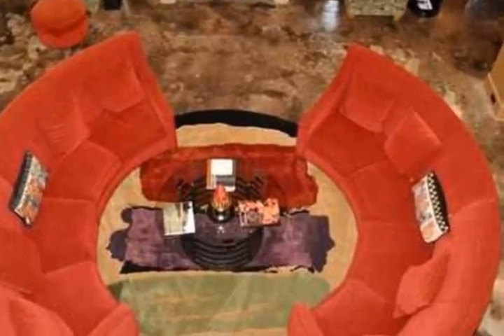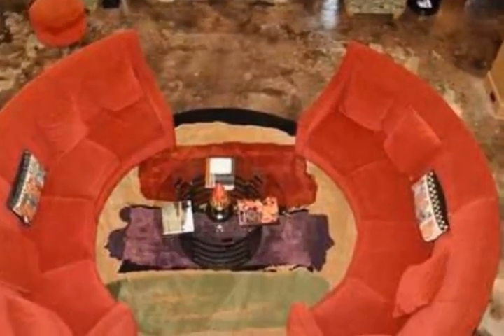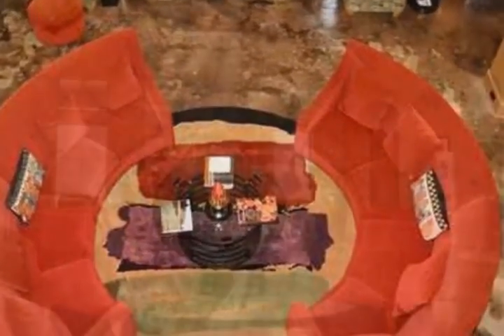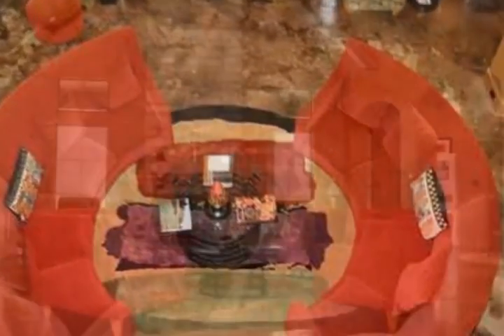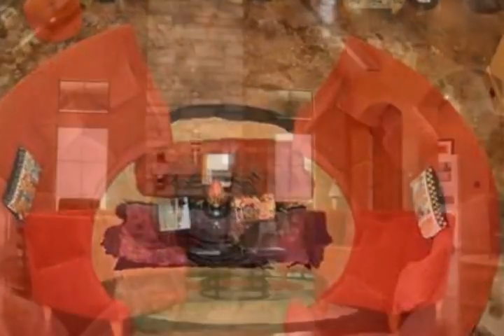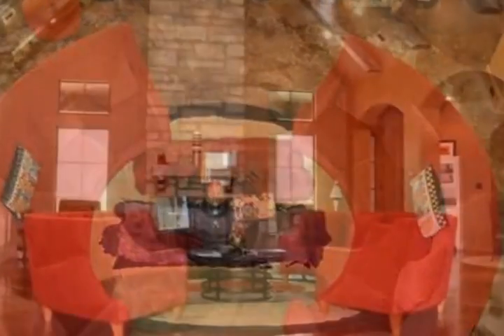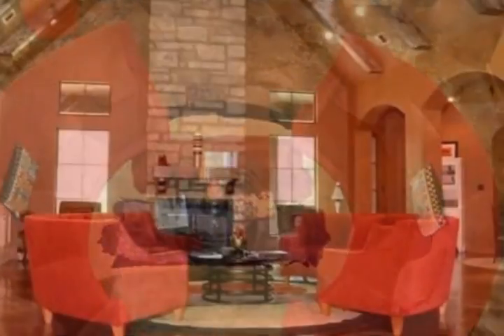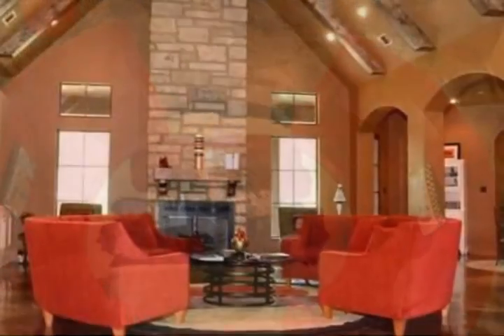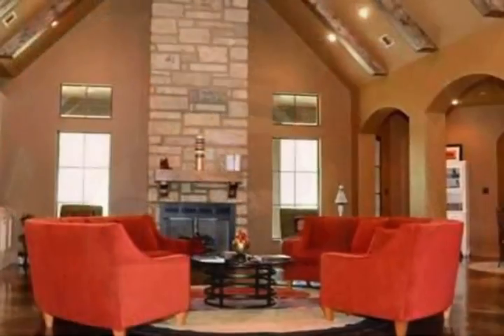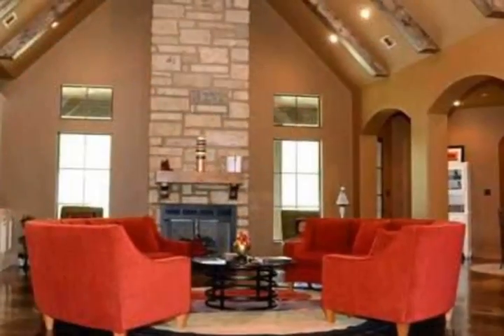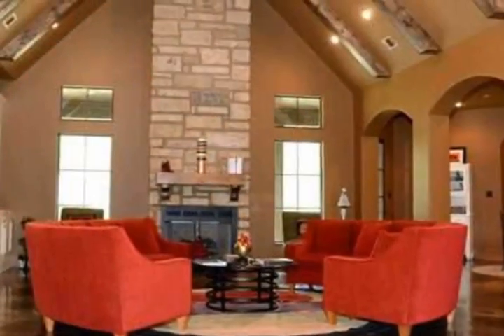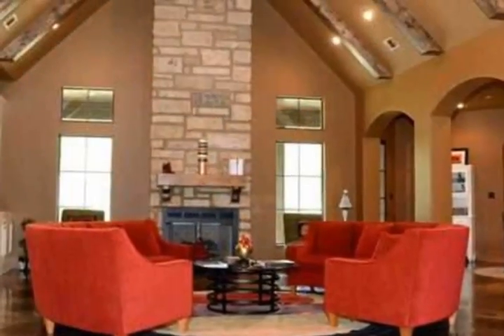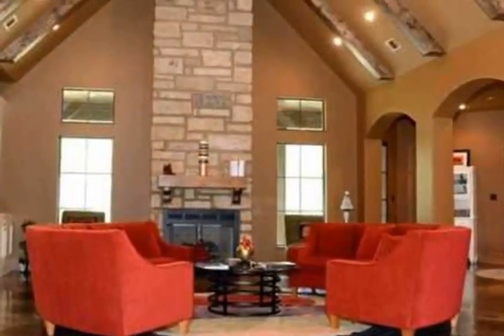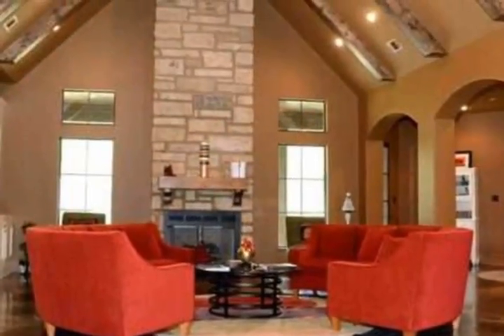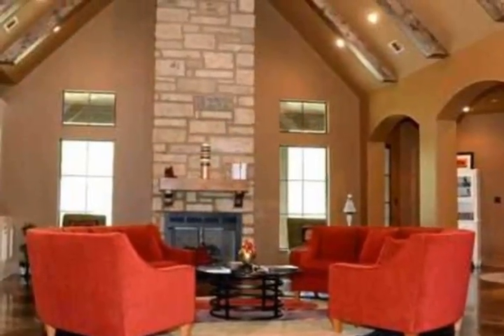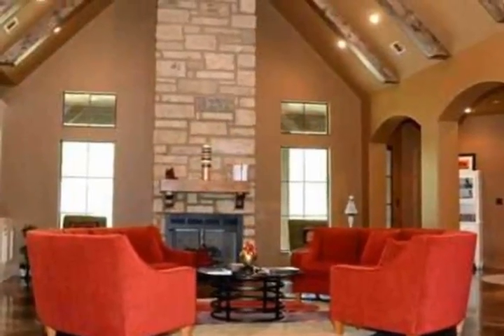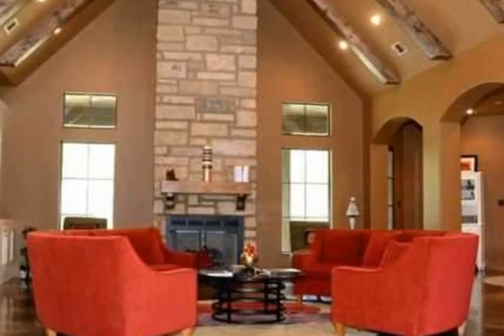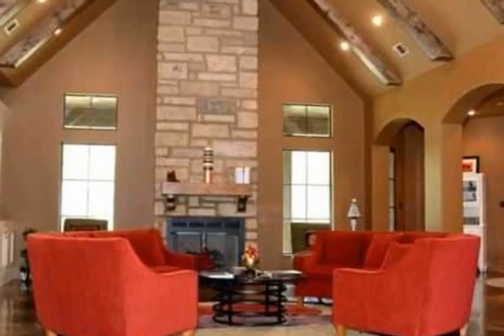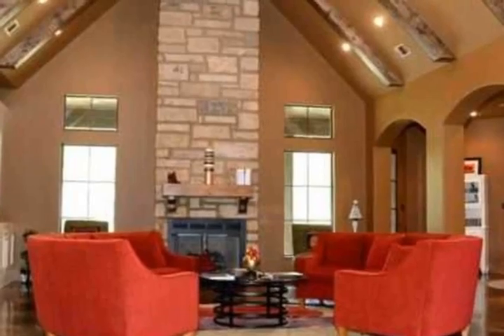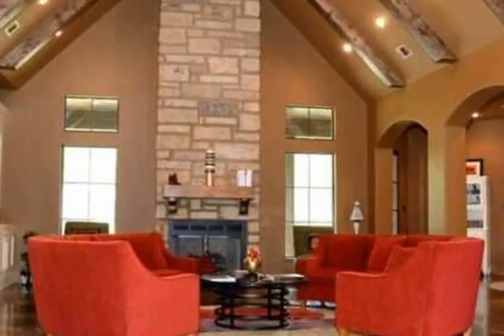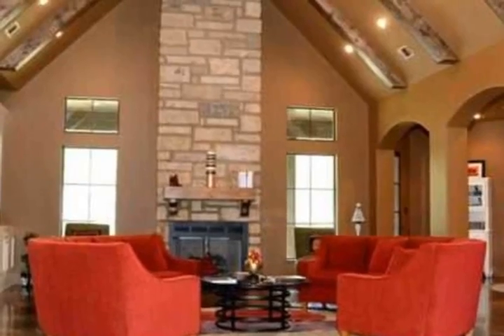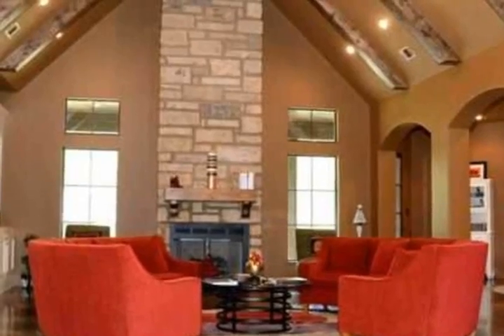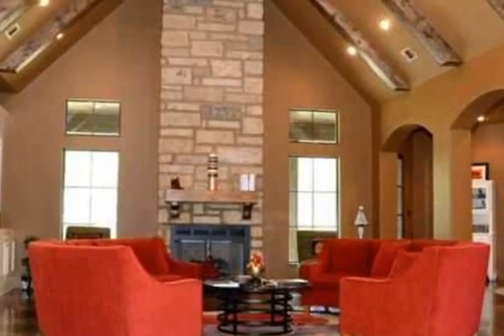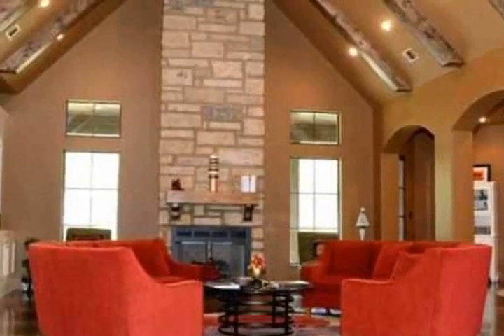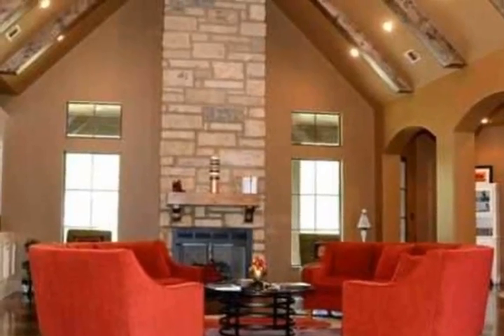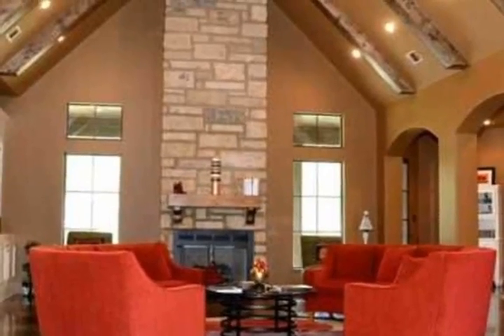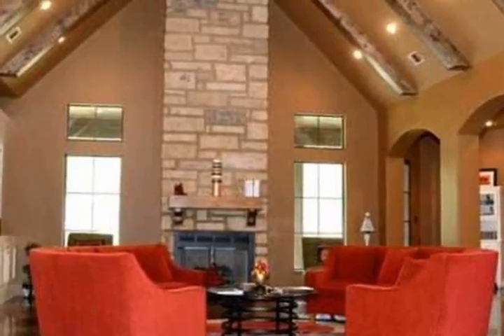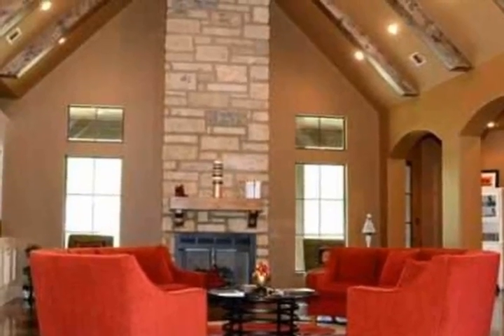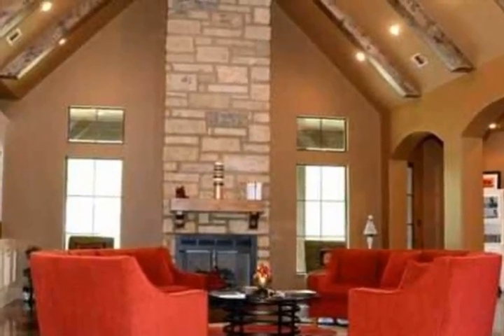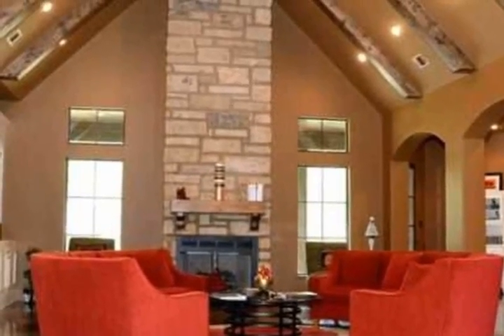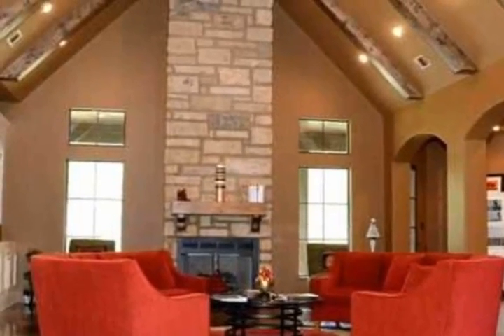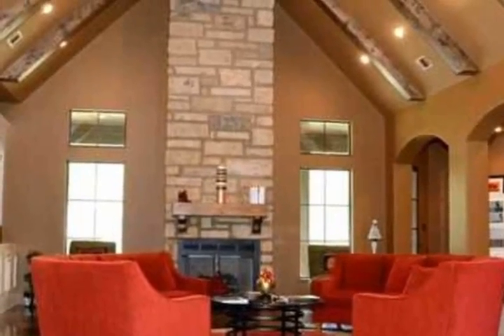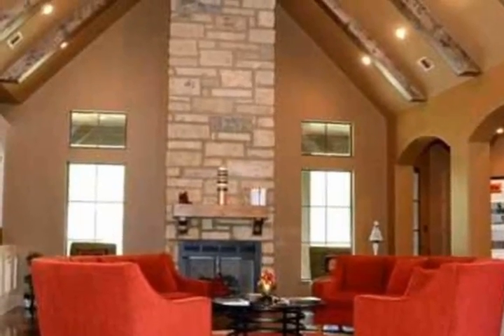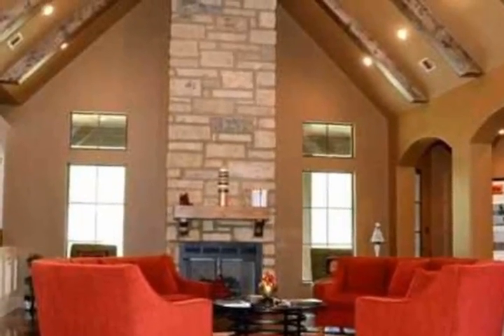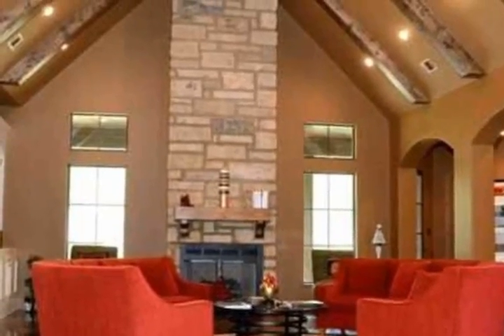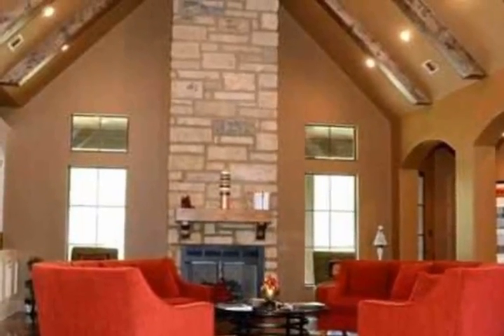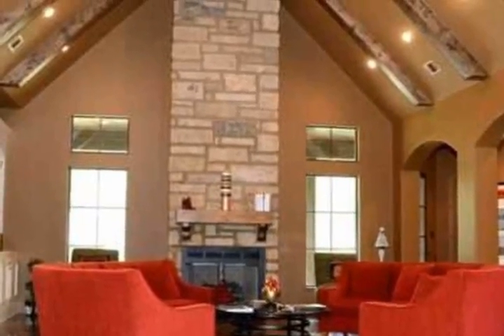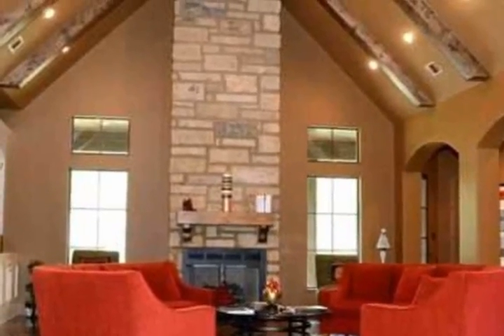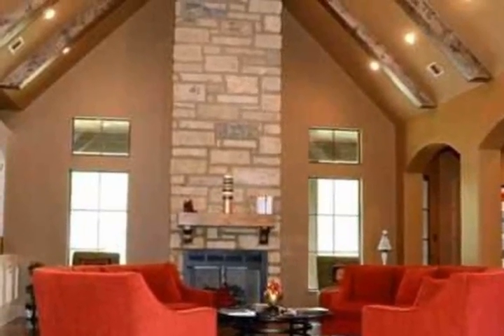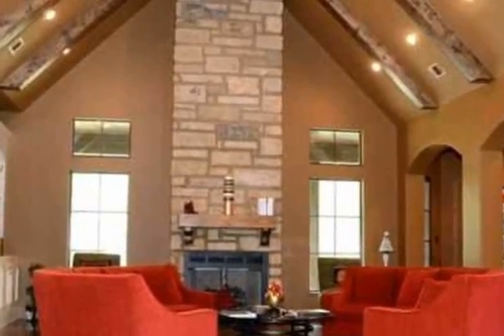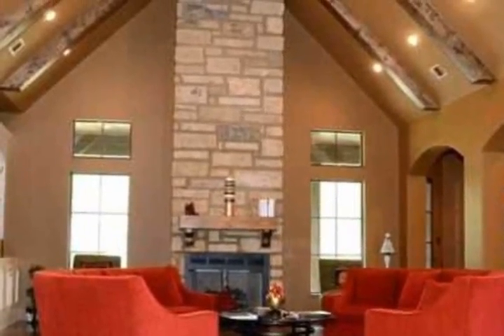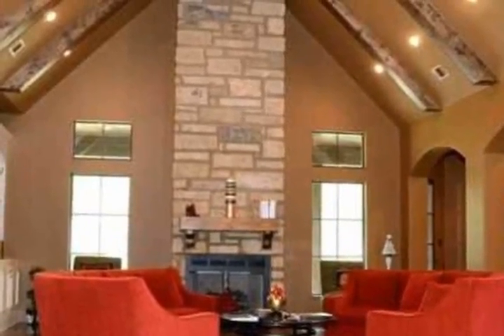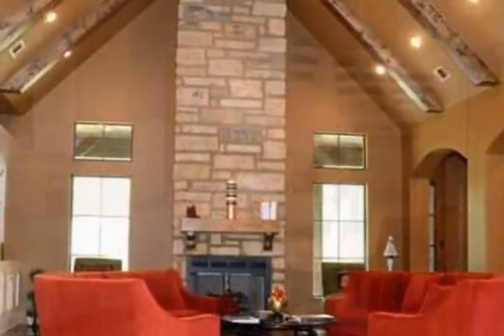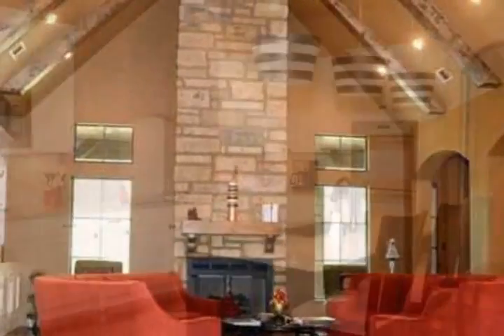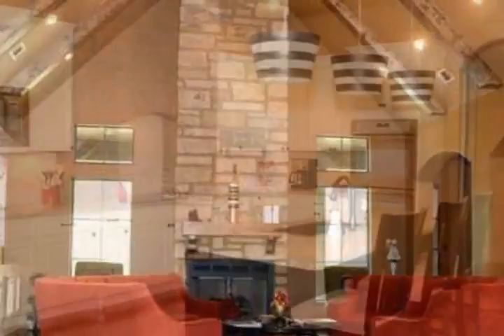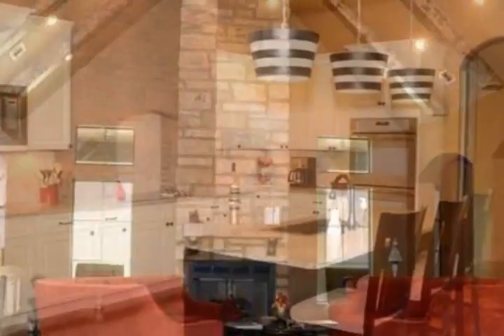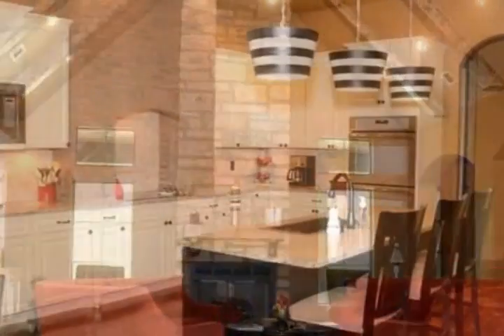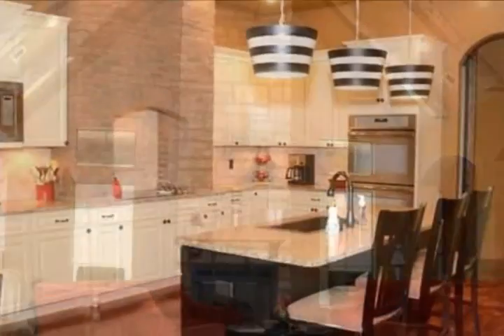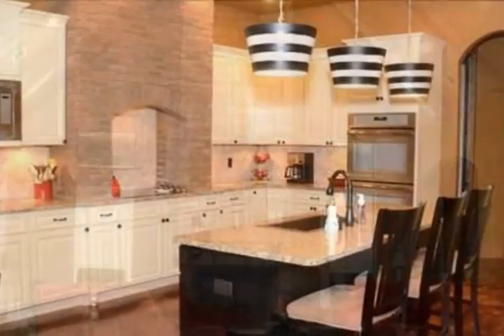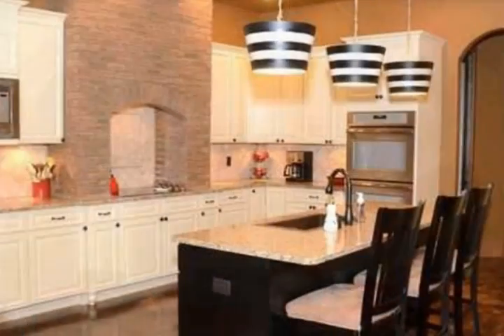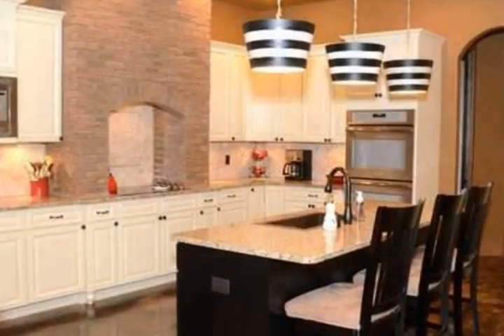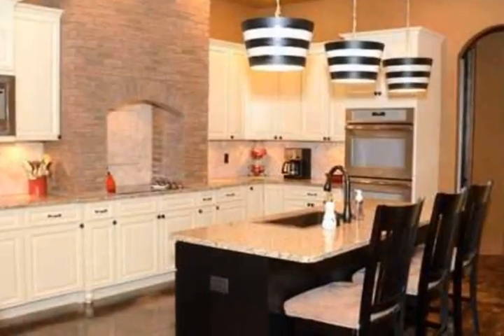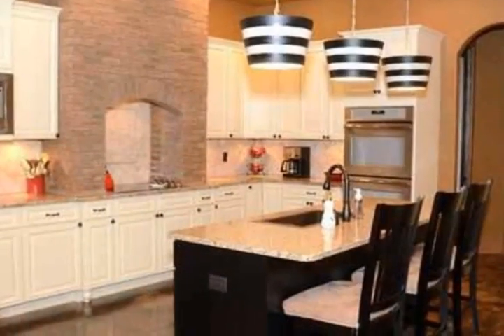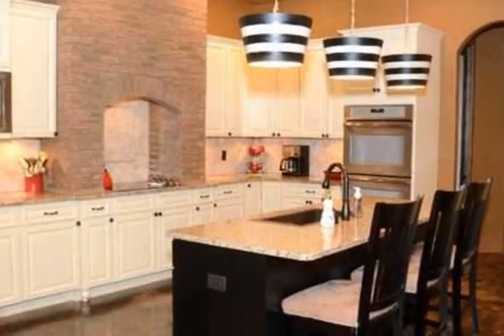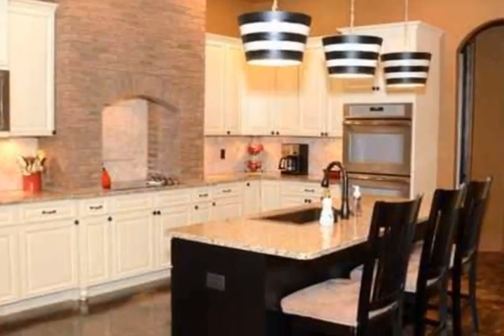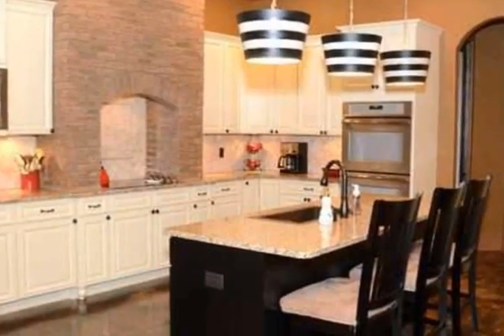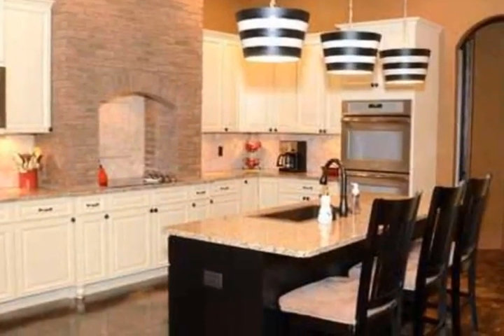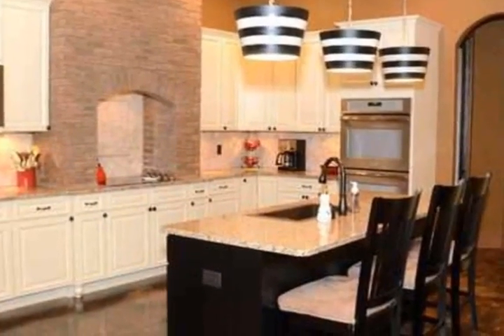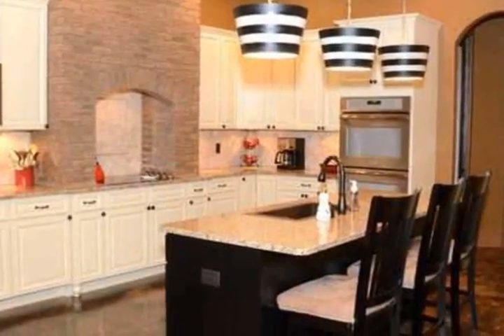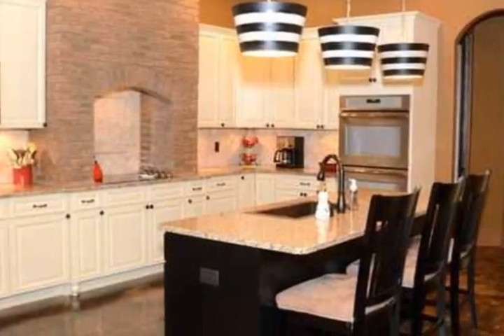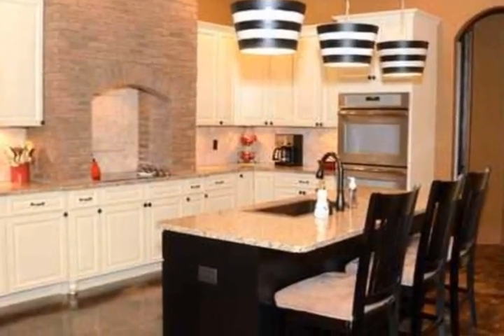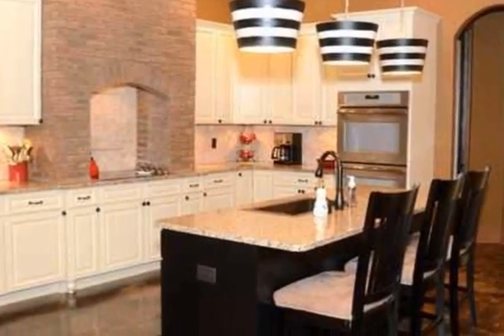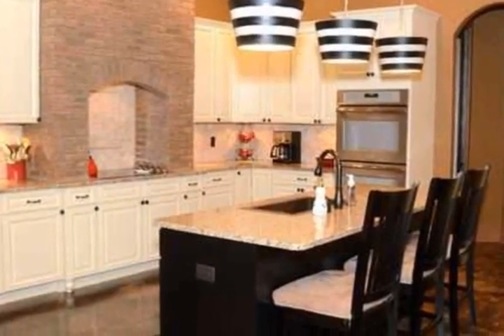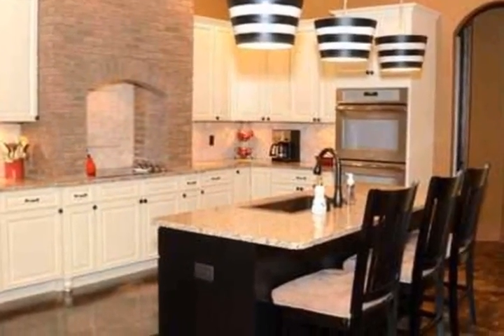This architecturally unique home combined with a premier location makes this home a one-of-a-kind buy.